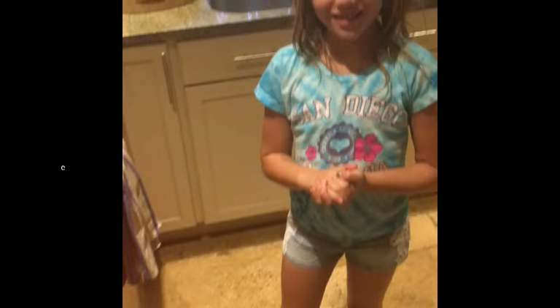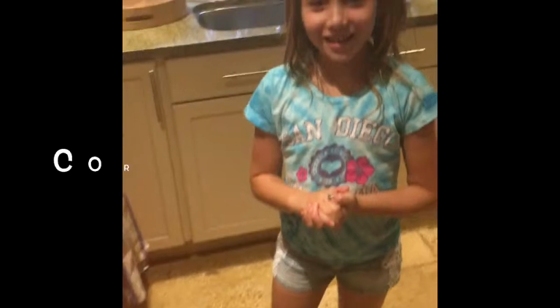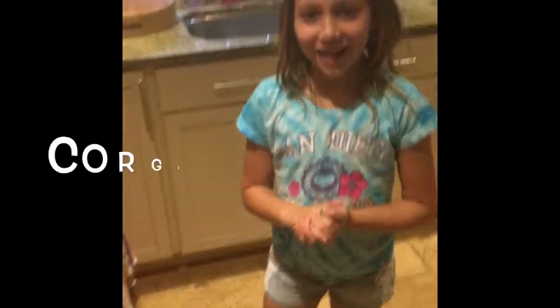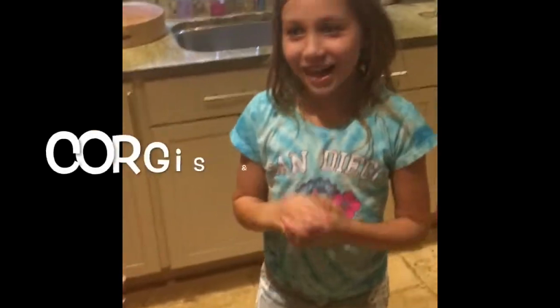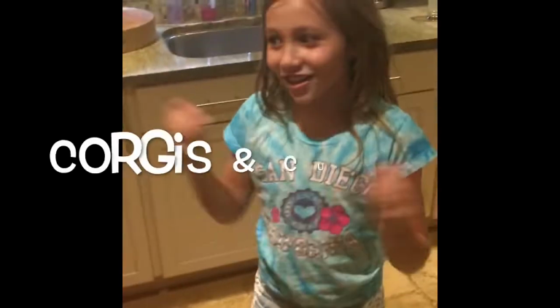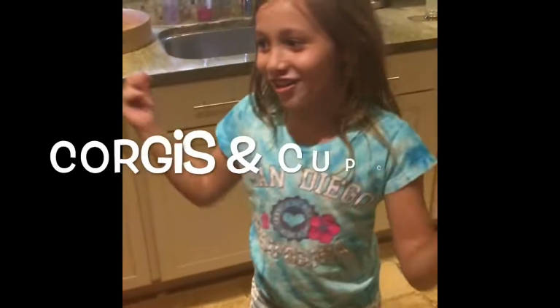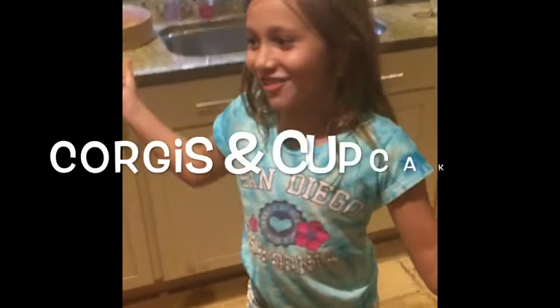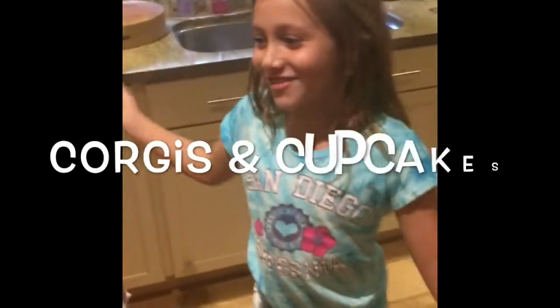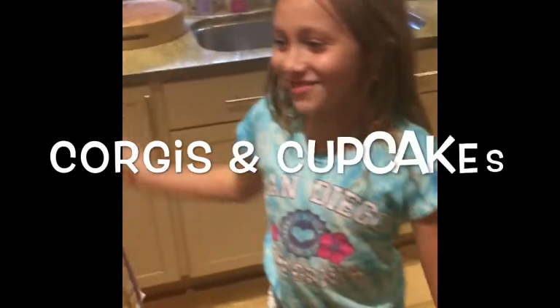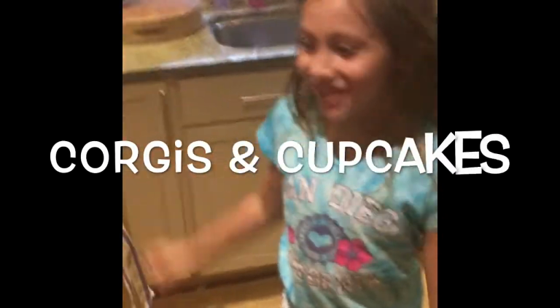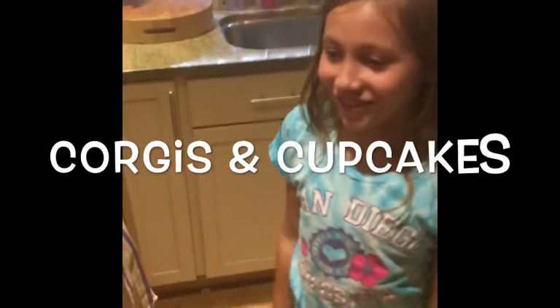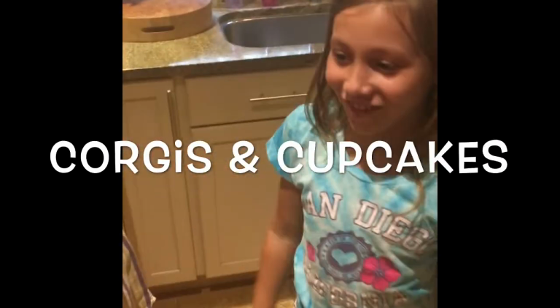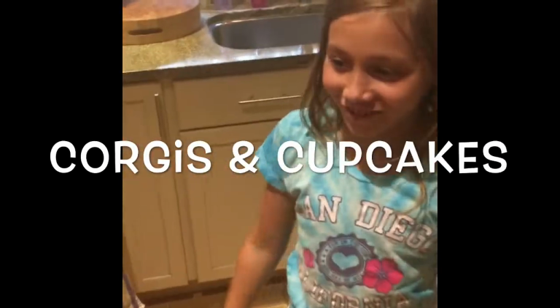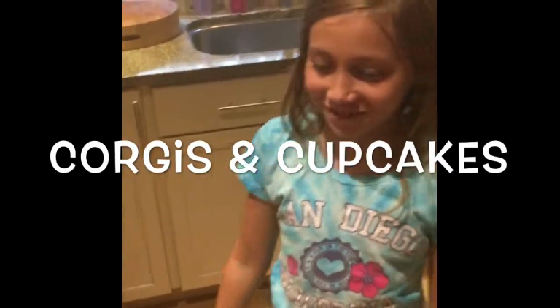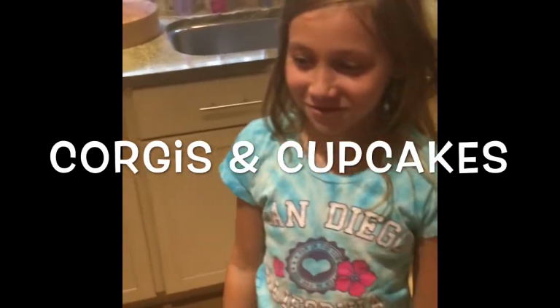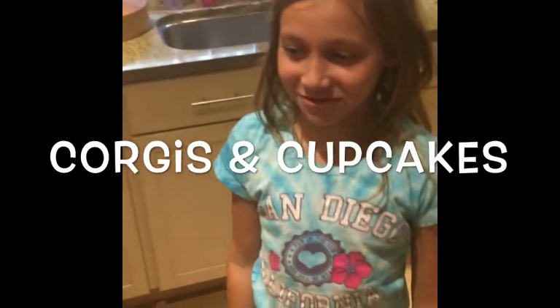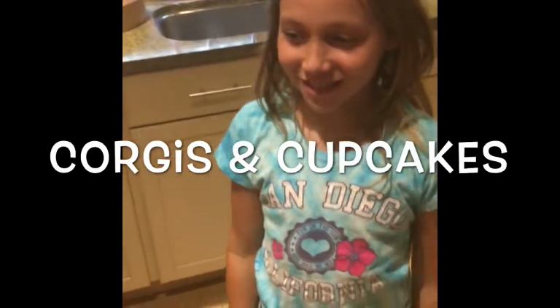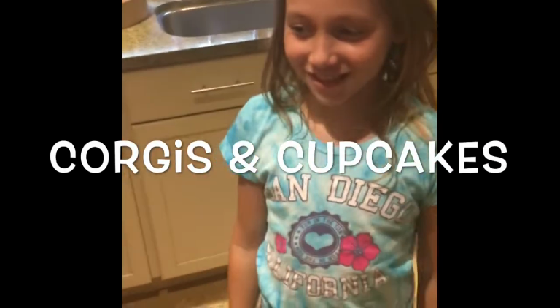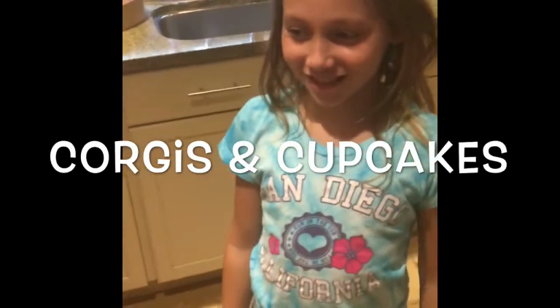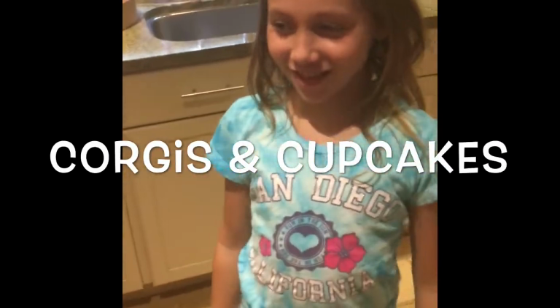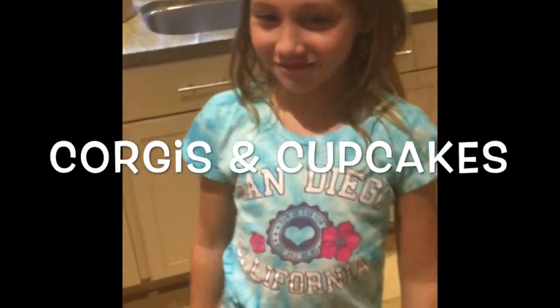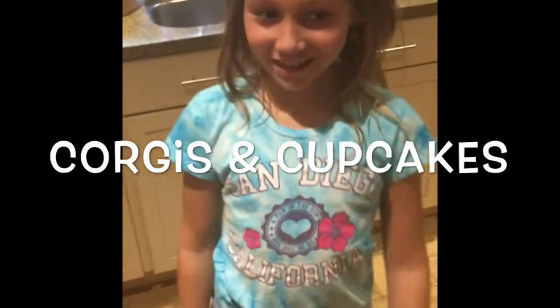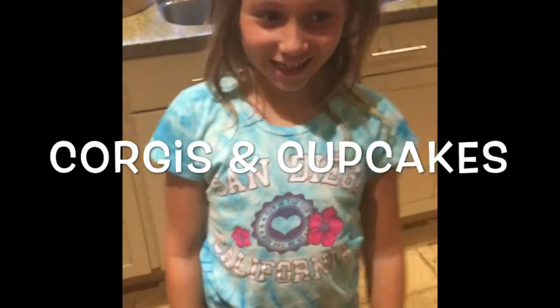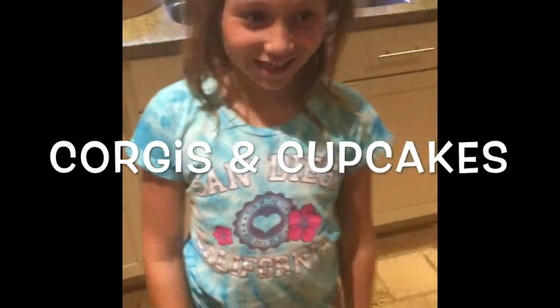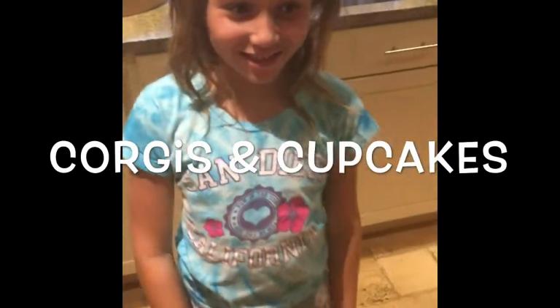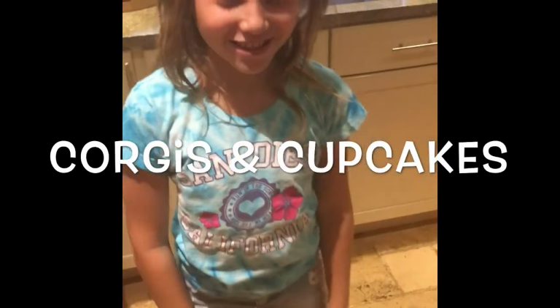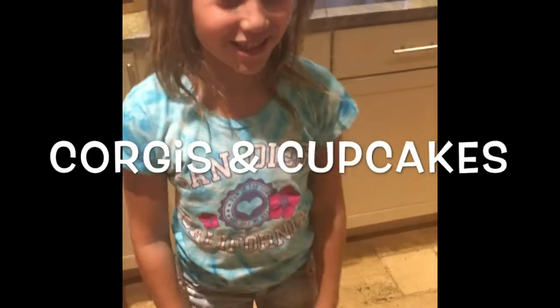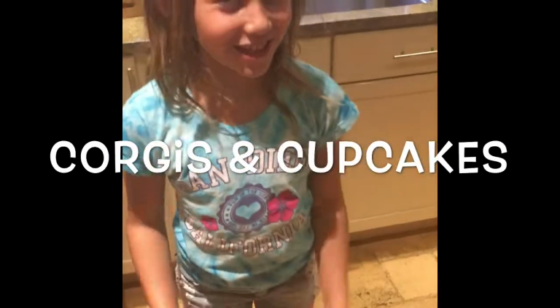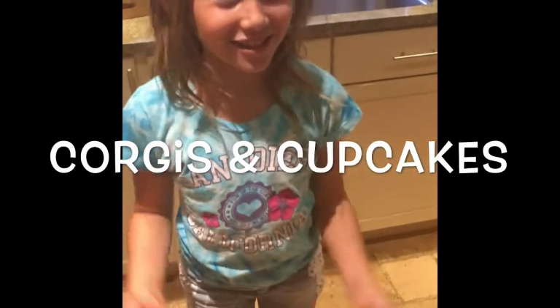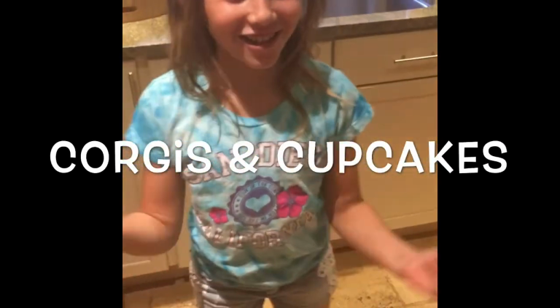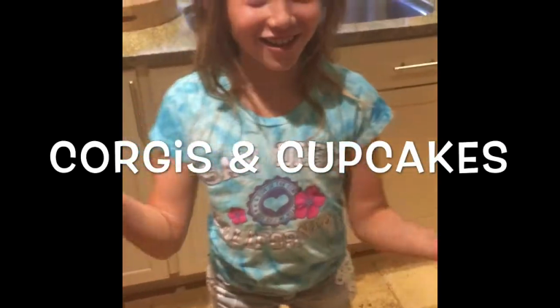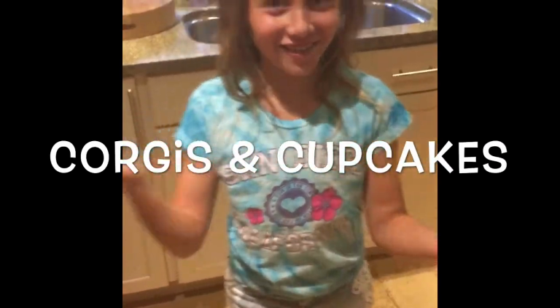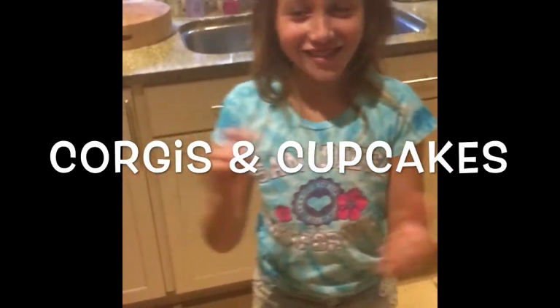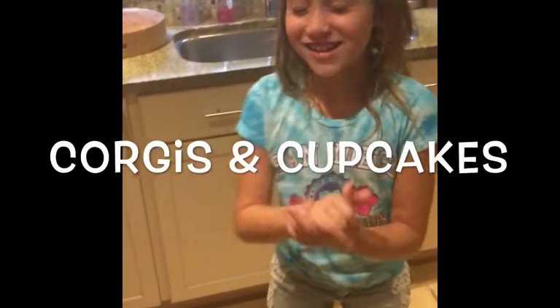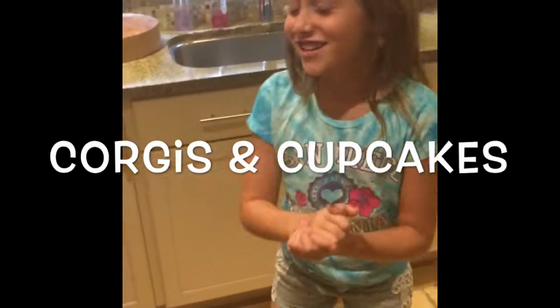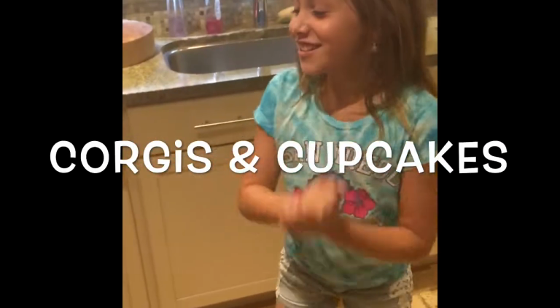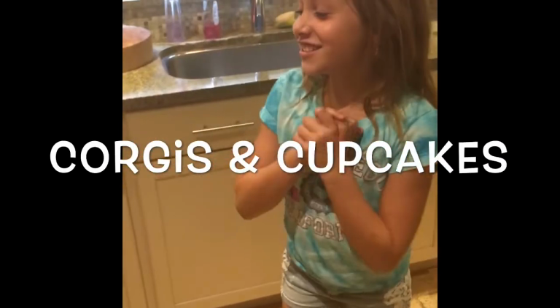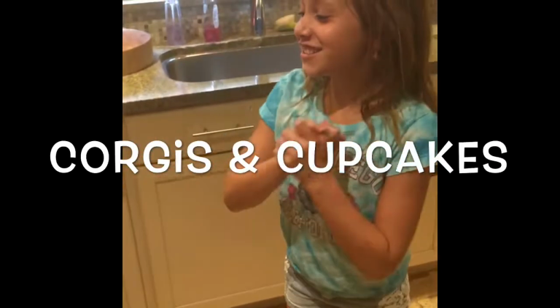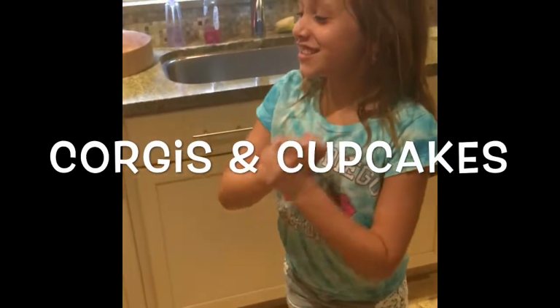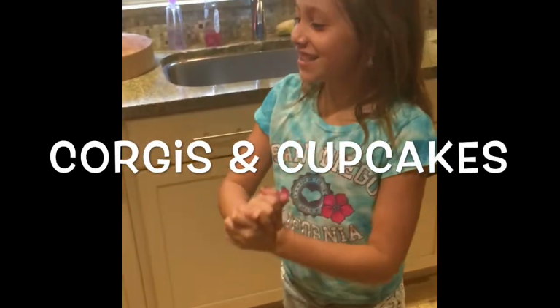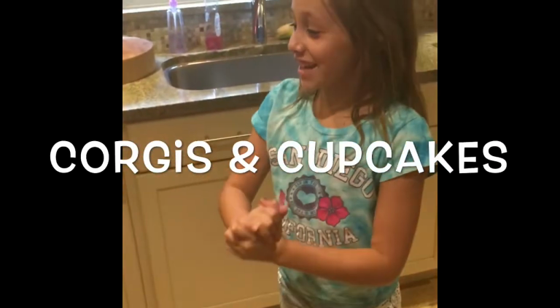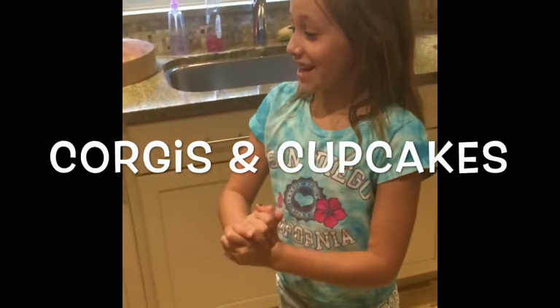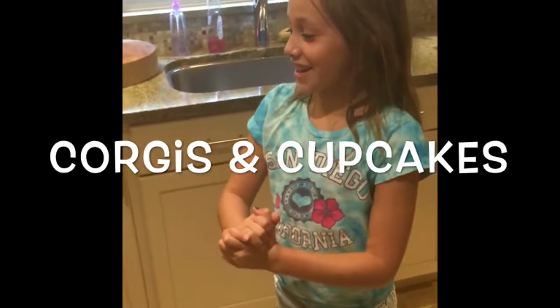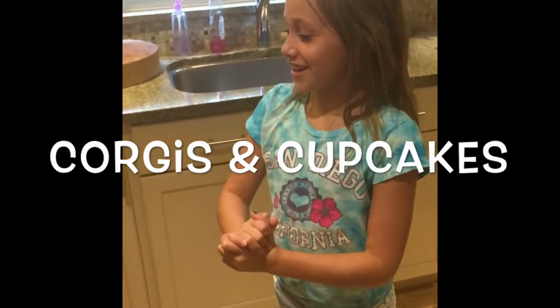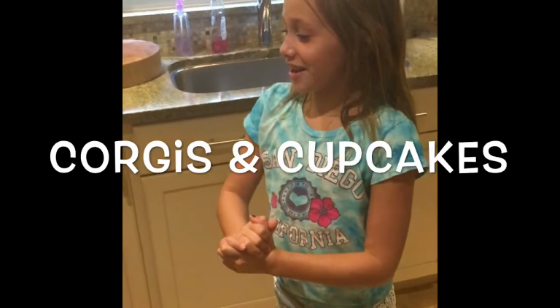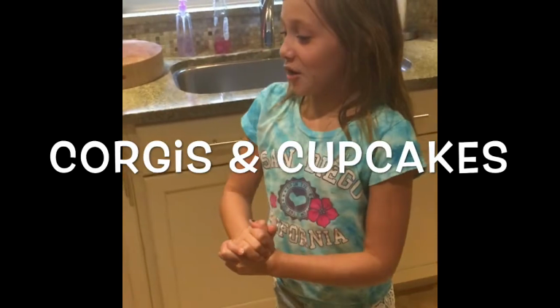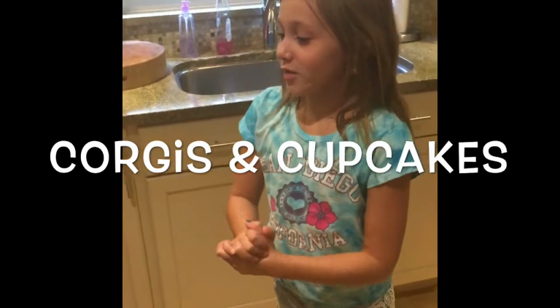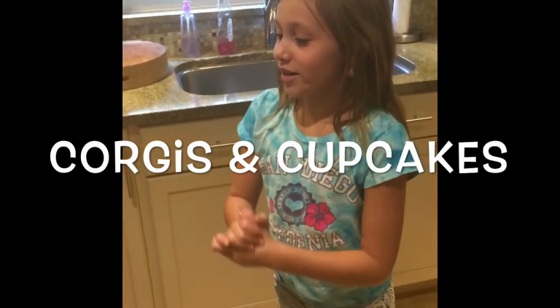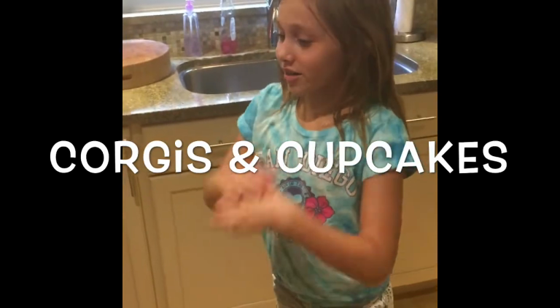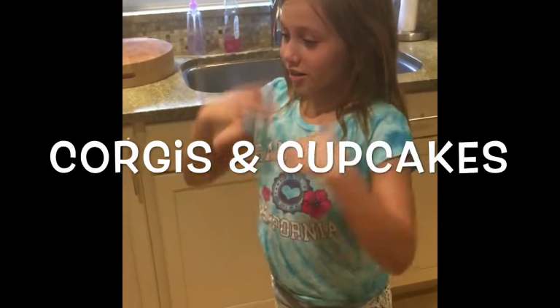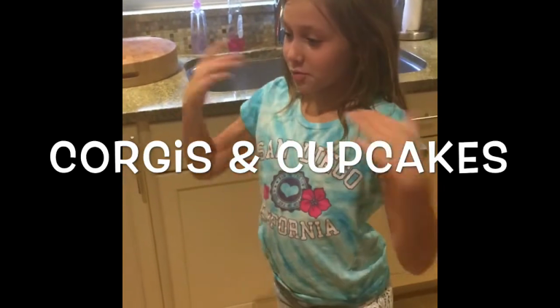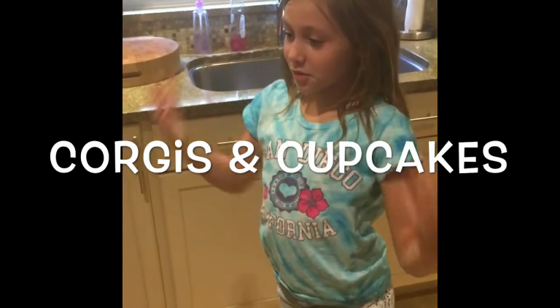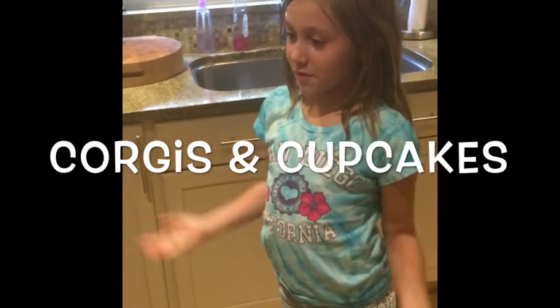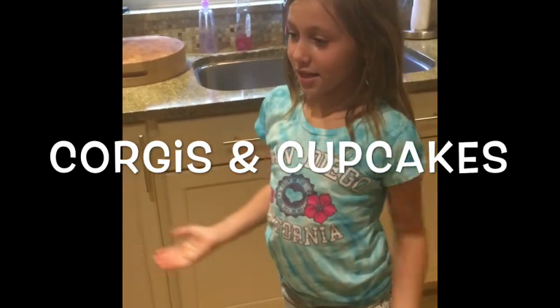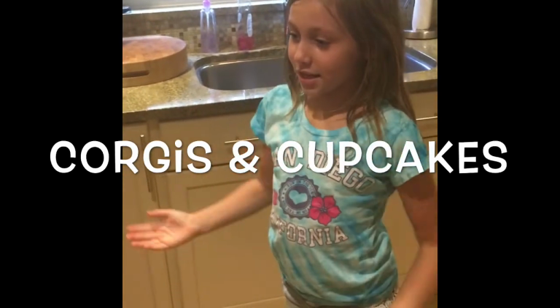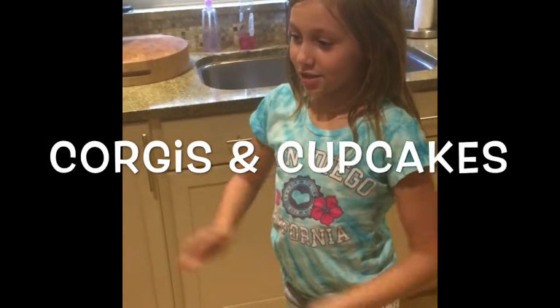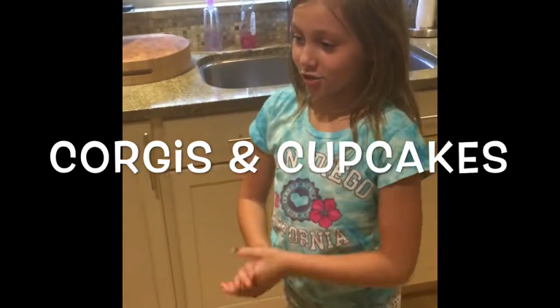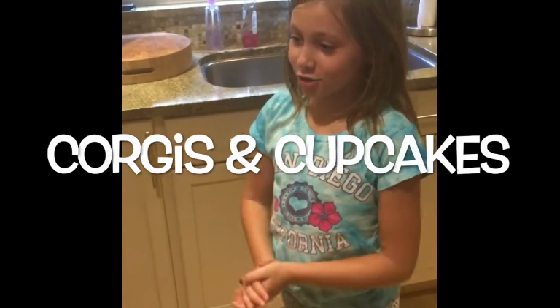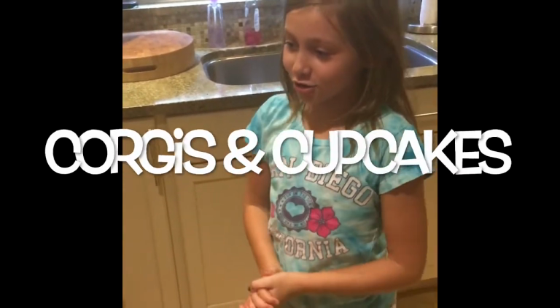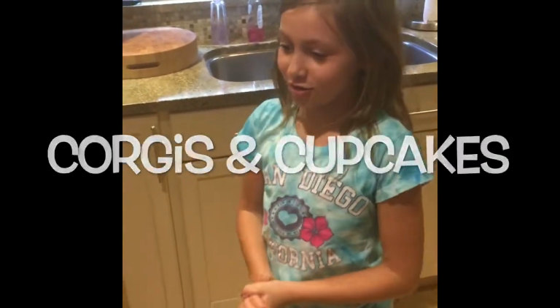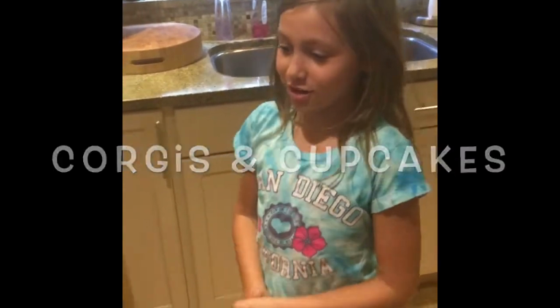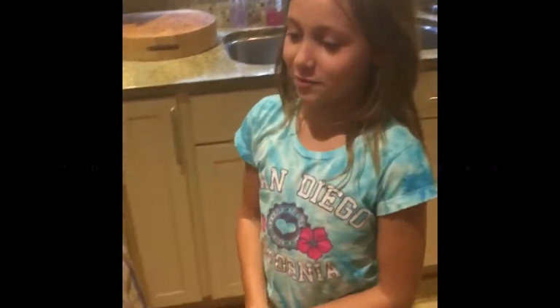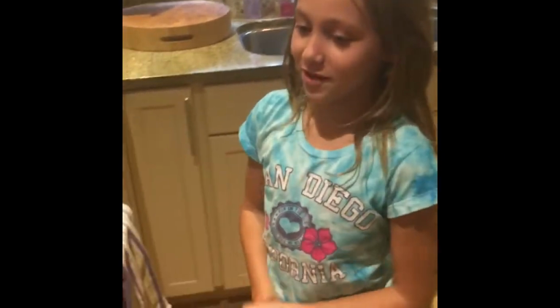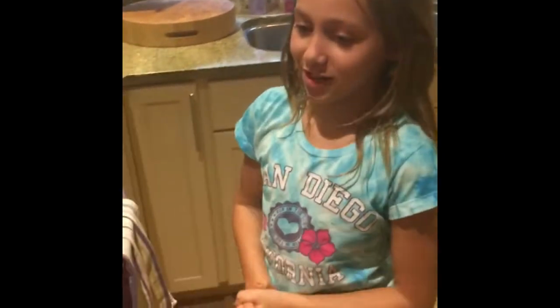Hello everybody, welcome to Corgis and Cupcakes and today we are going to be making turtle cupcakes.